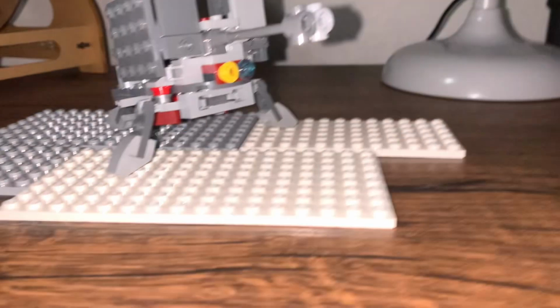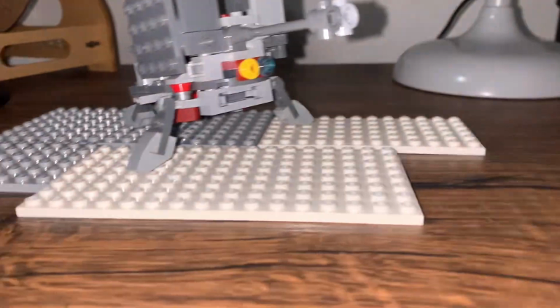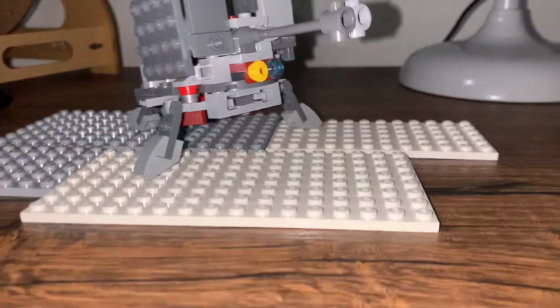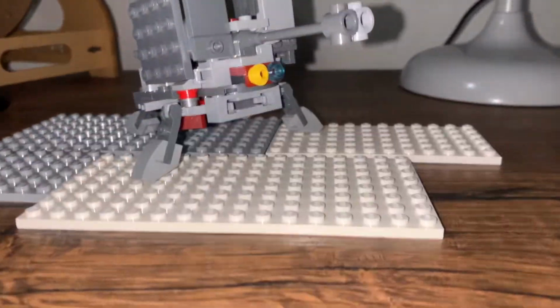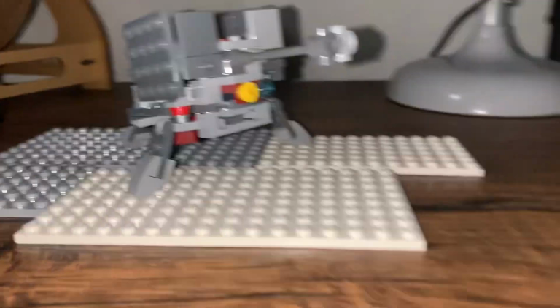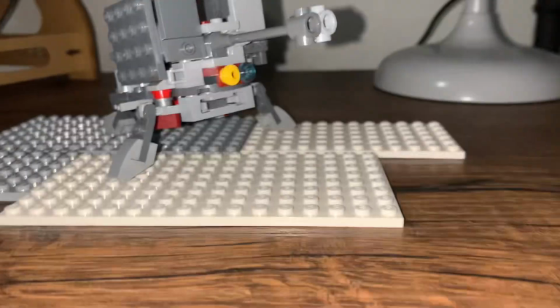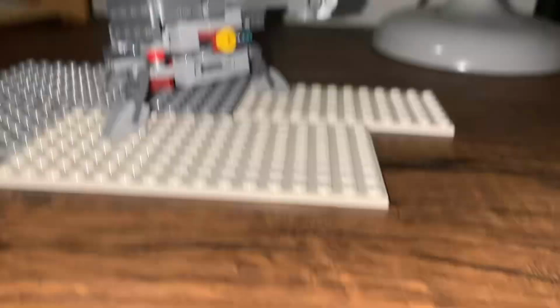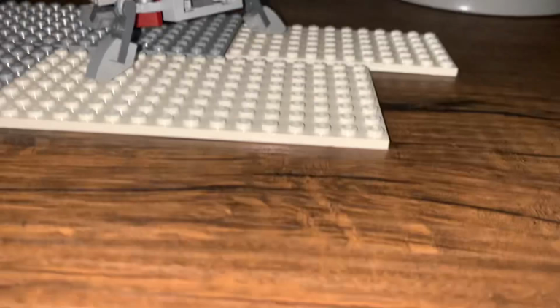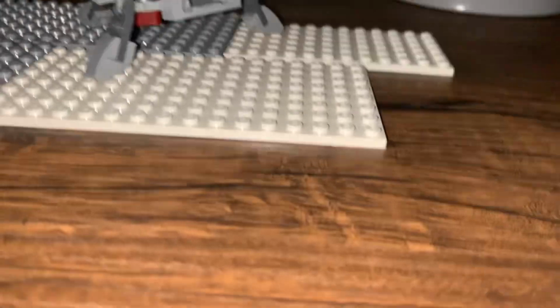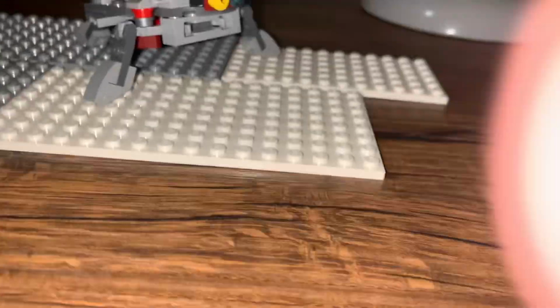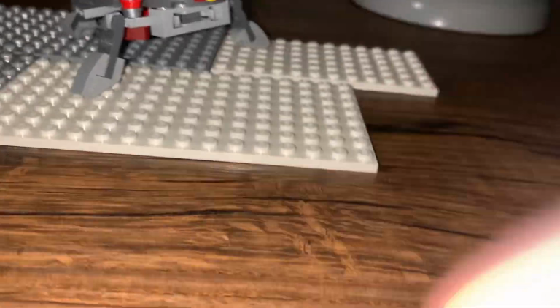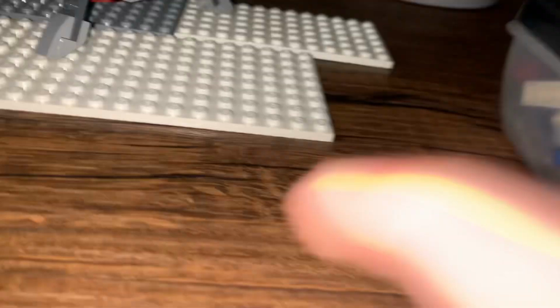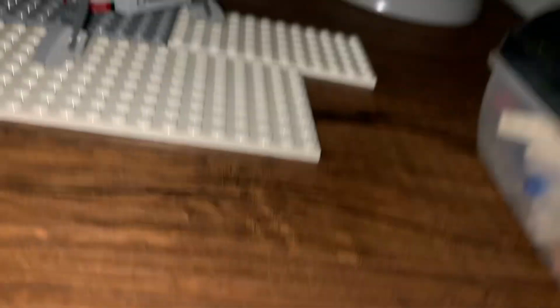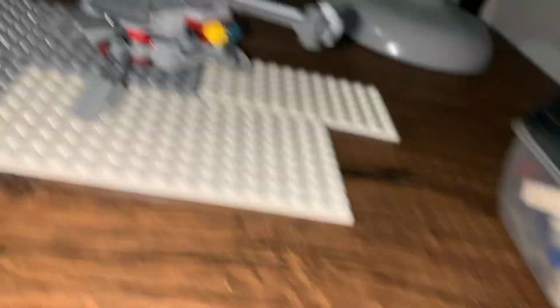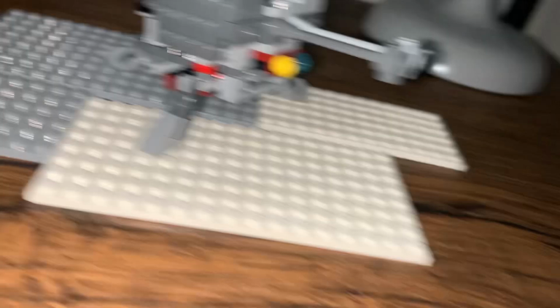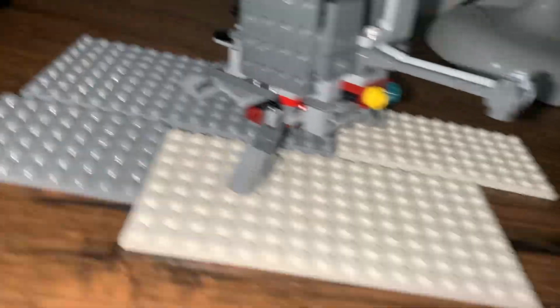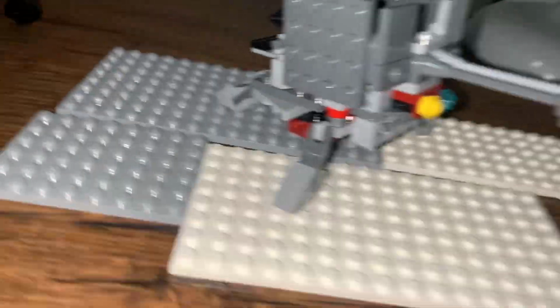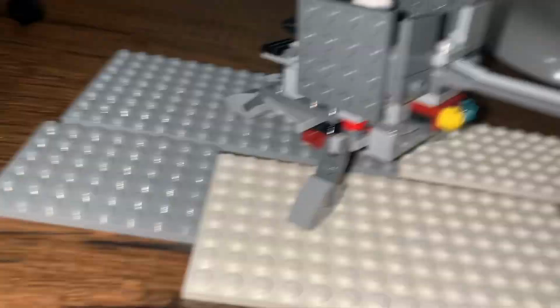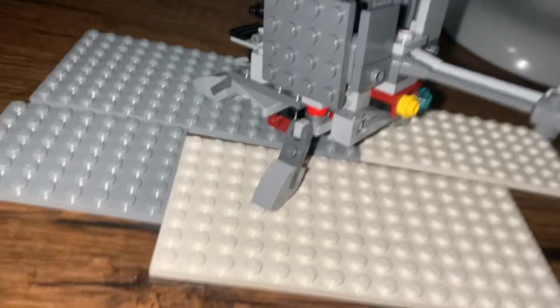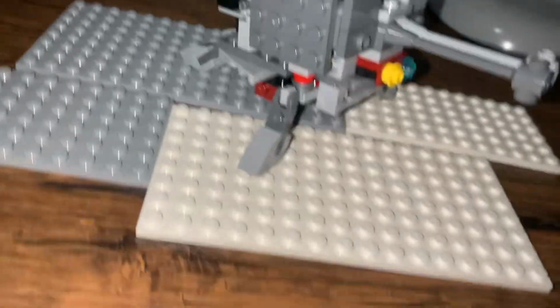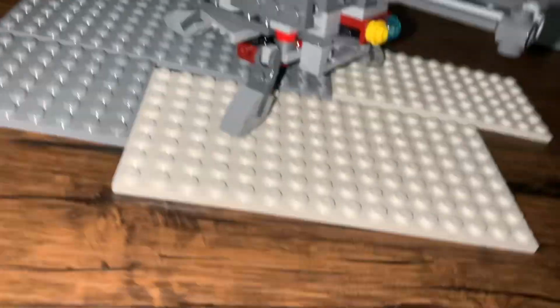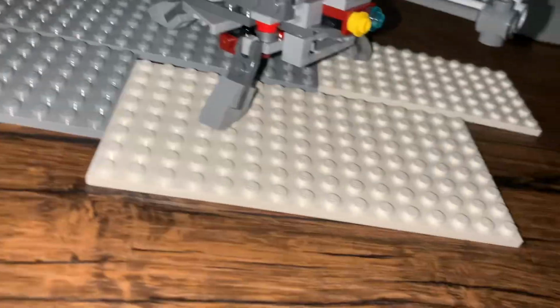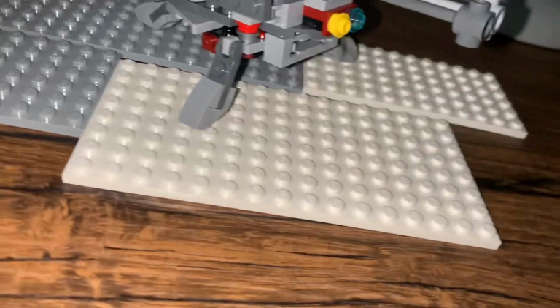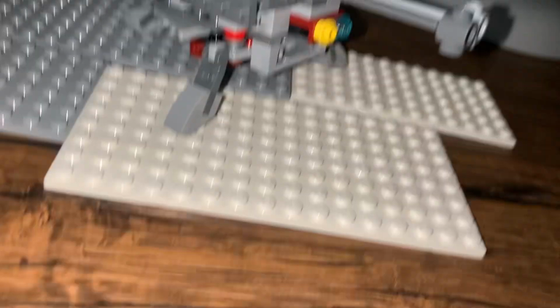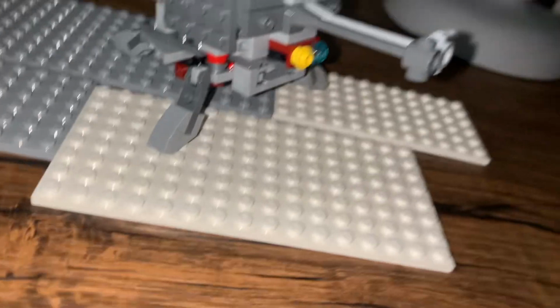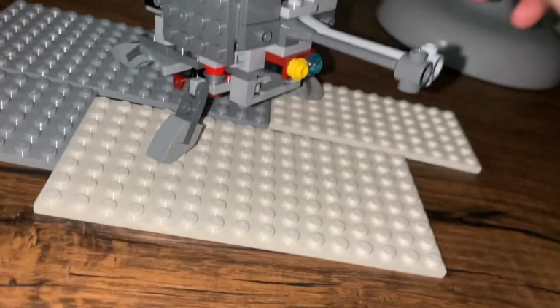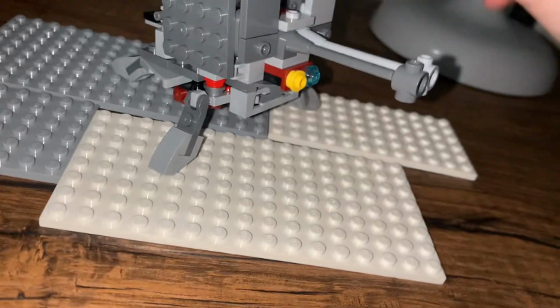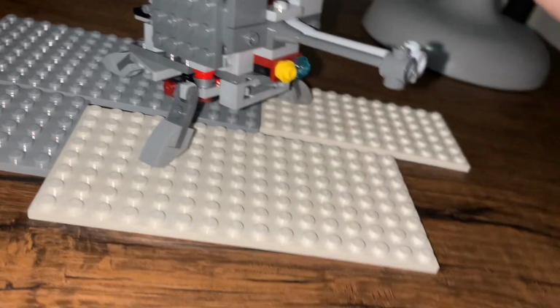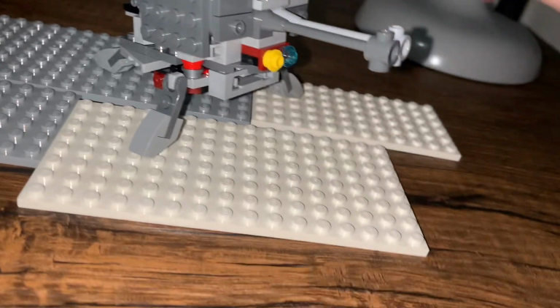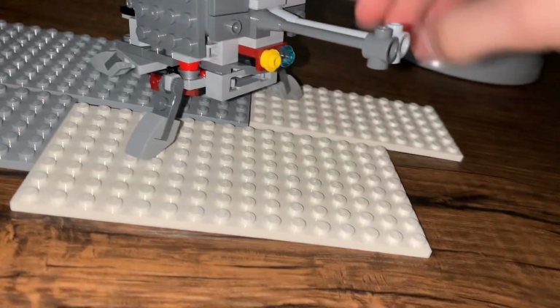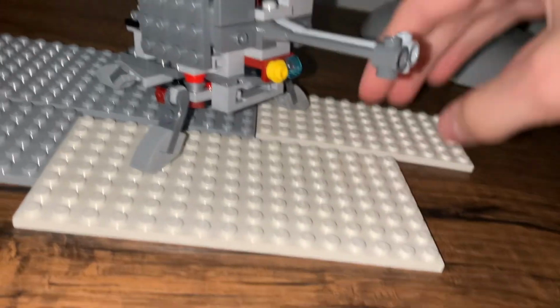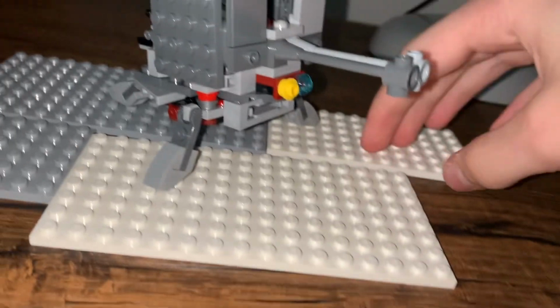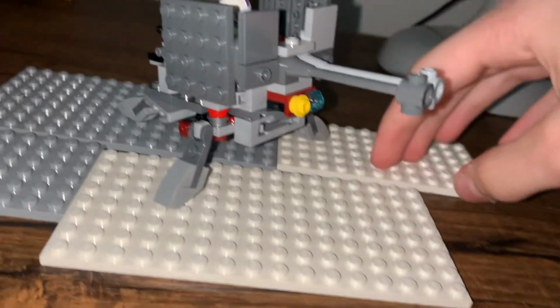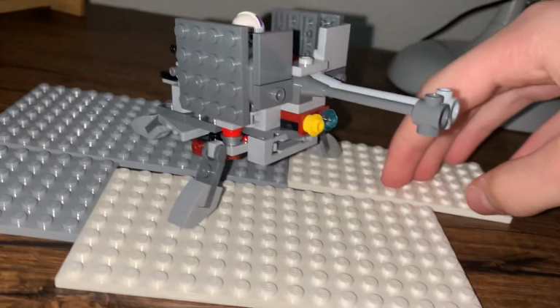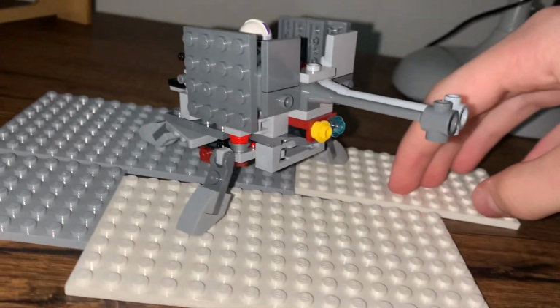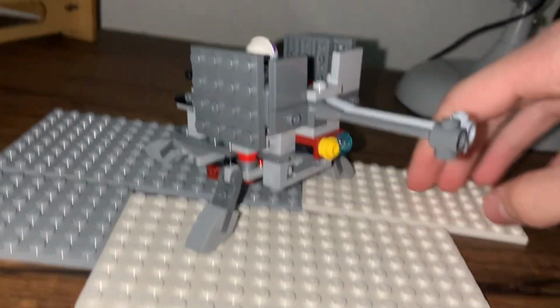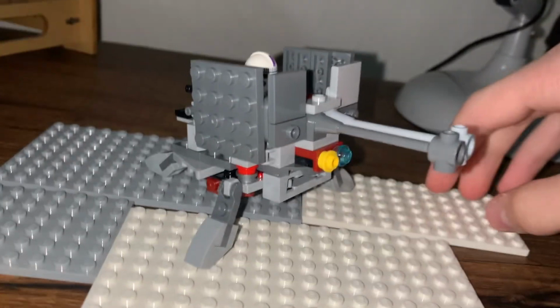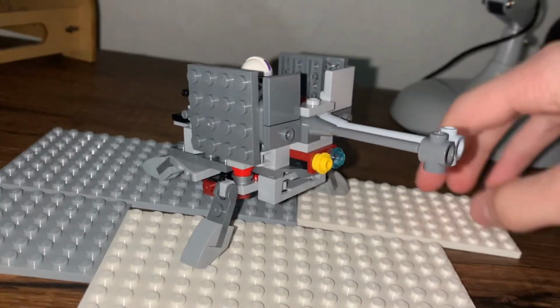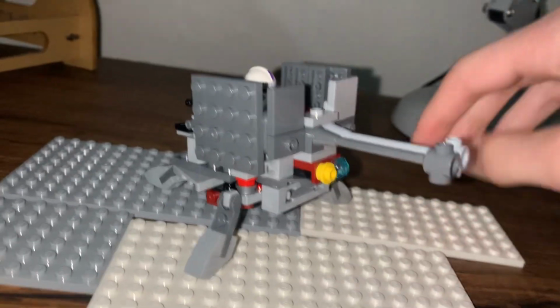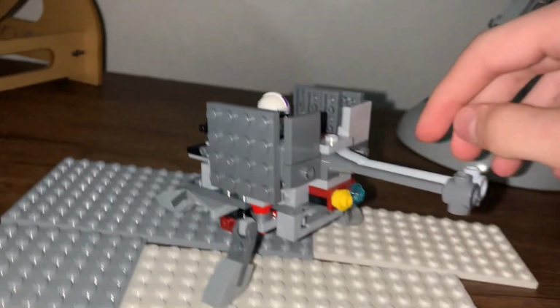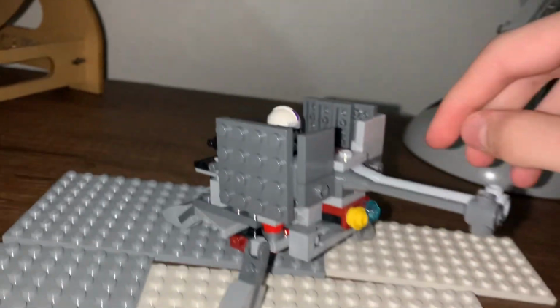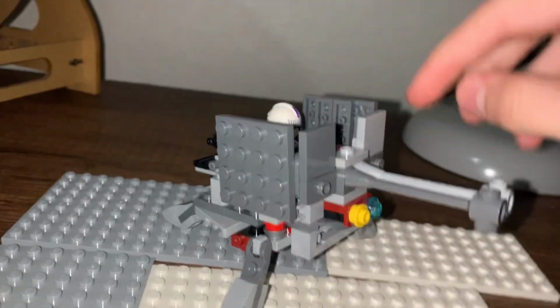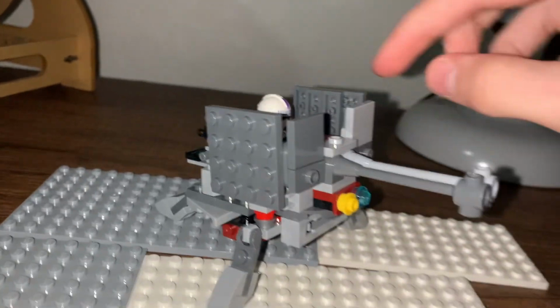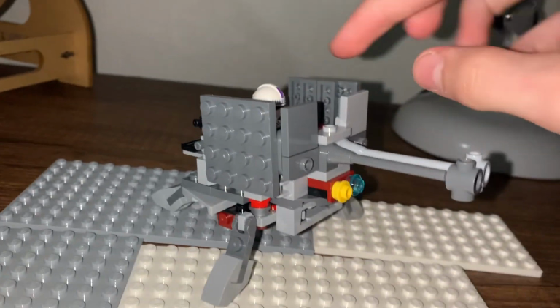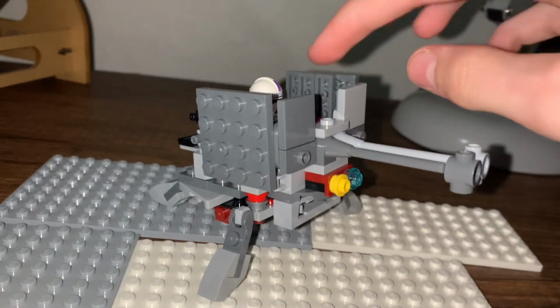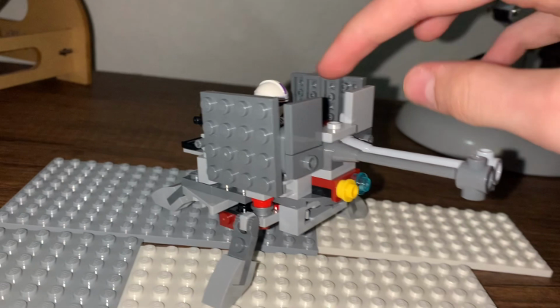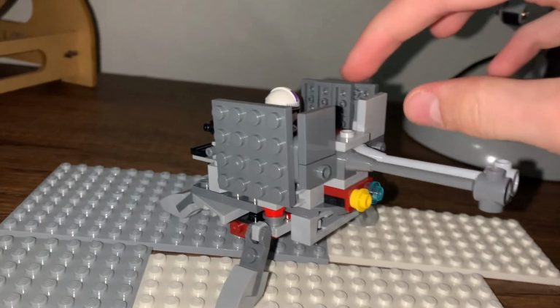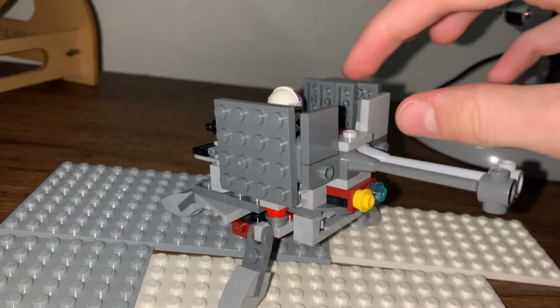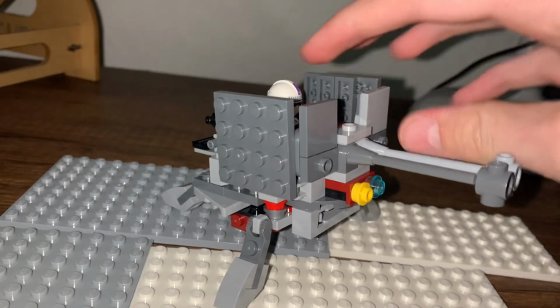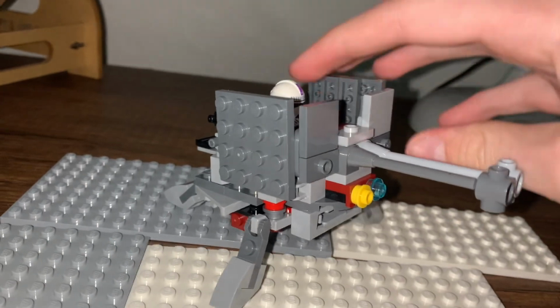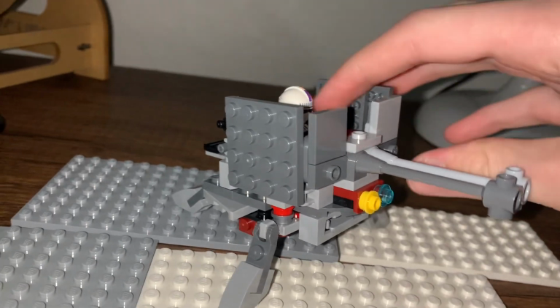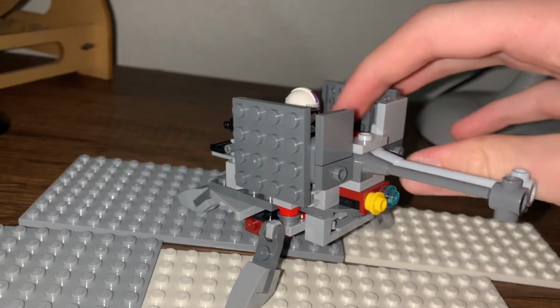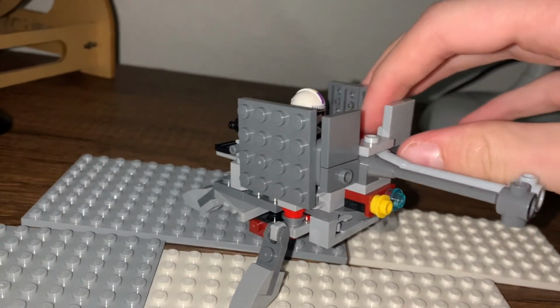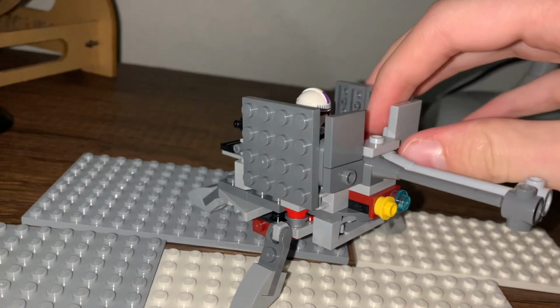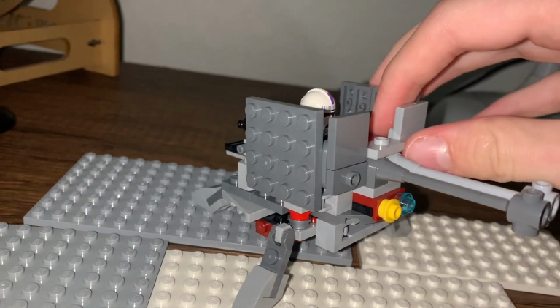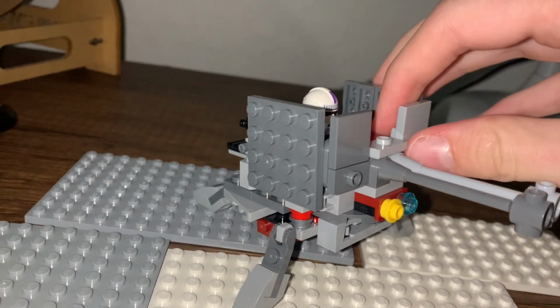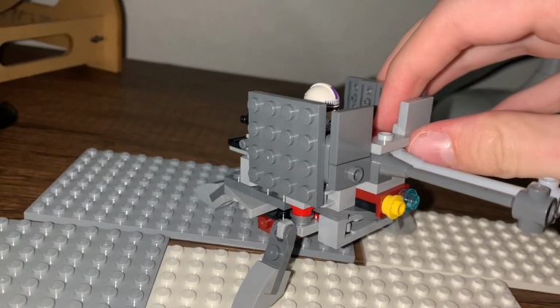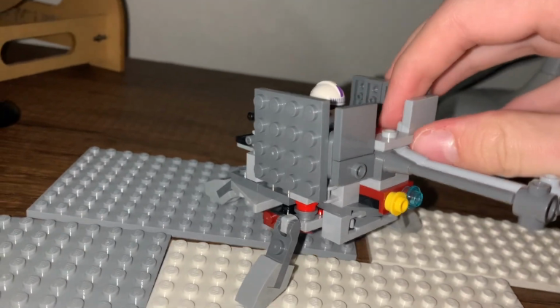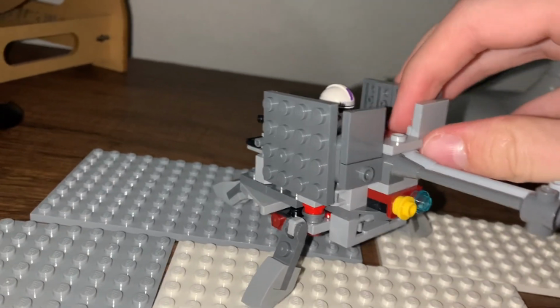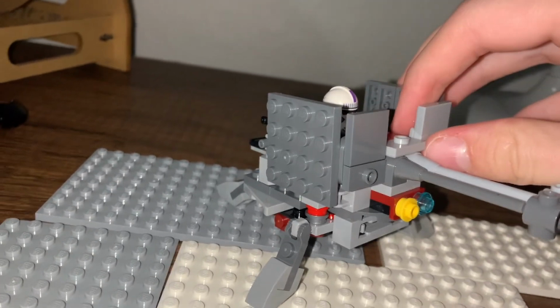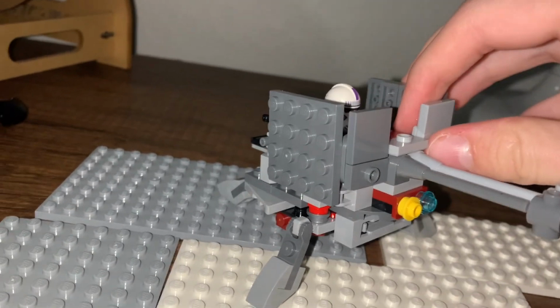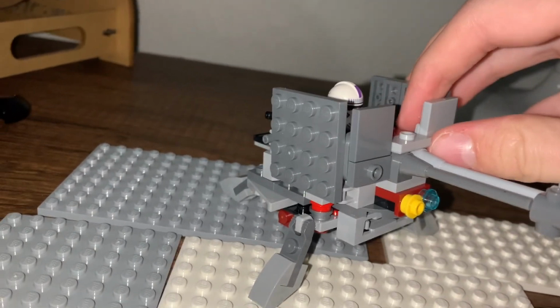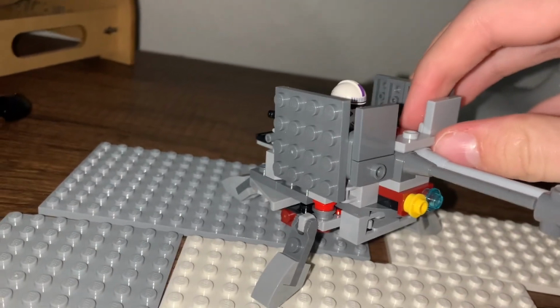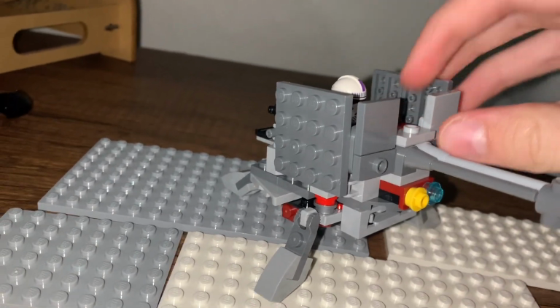Hey guys, welcome back to another video. Today I'm just showing you this quick little artillery cannon mark that I've made.